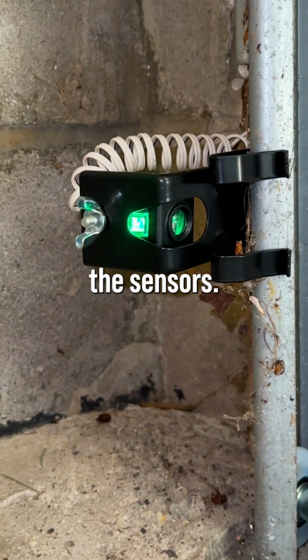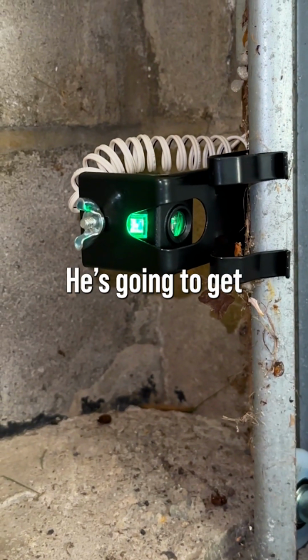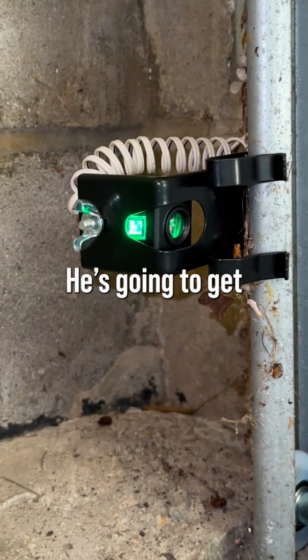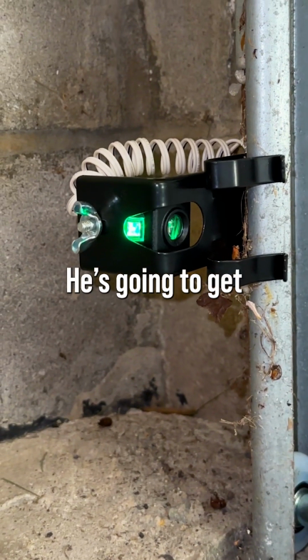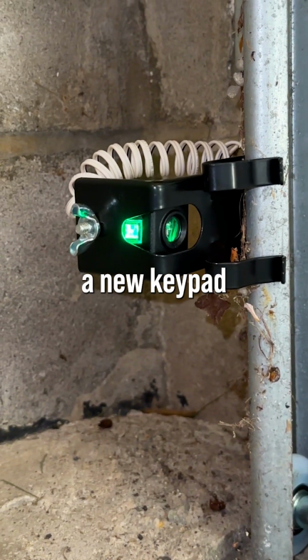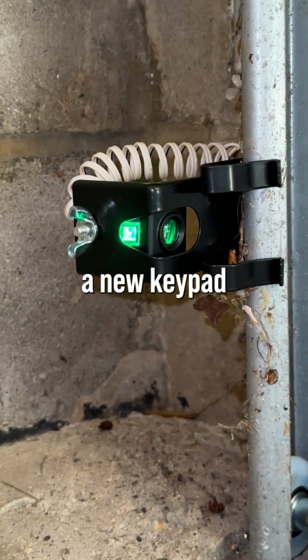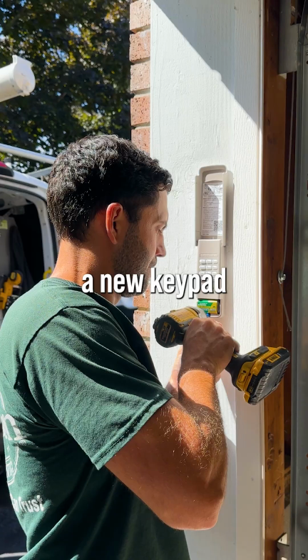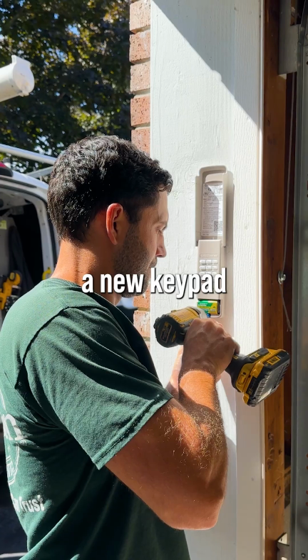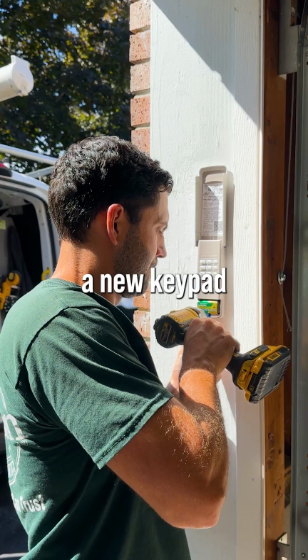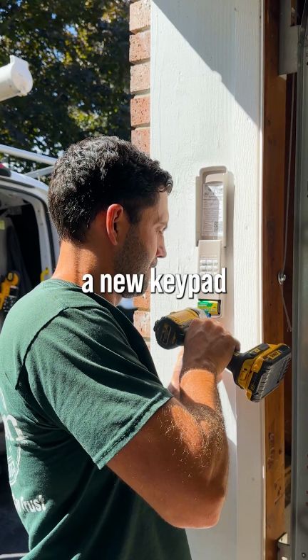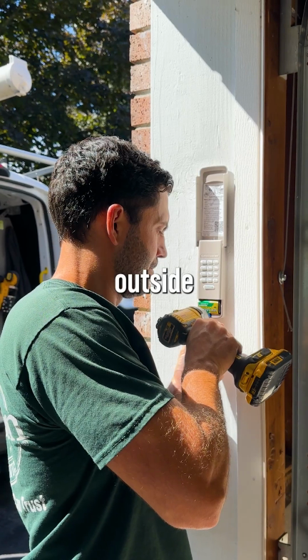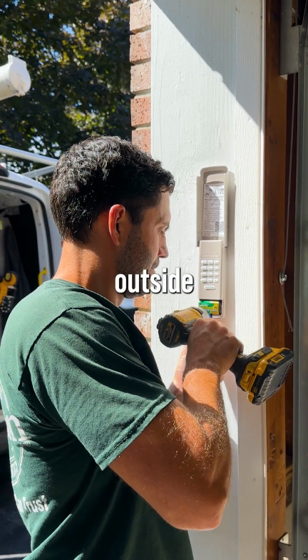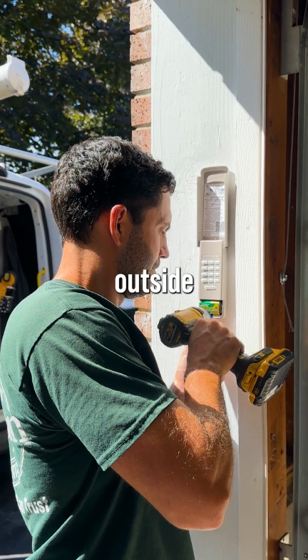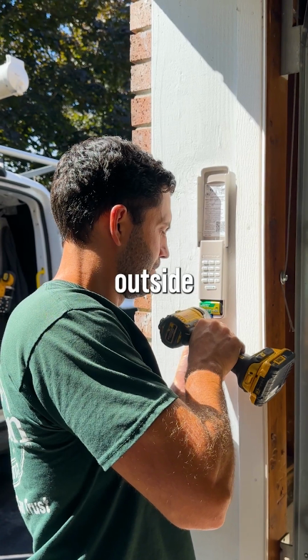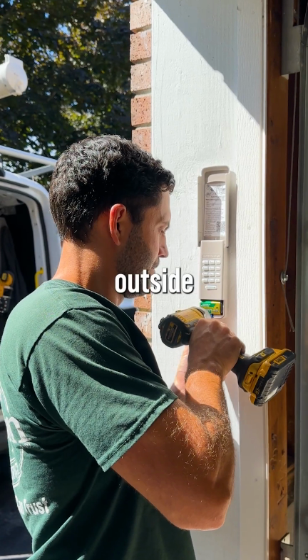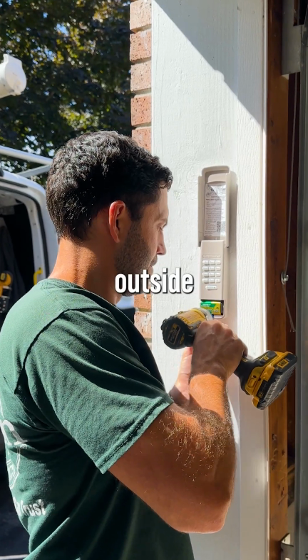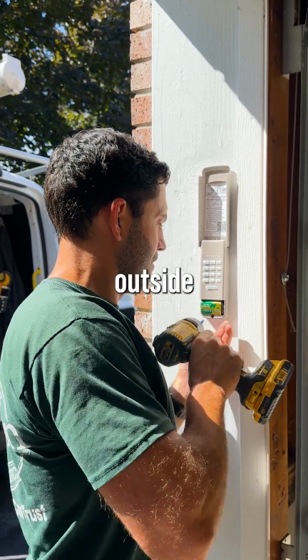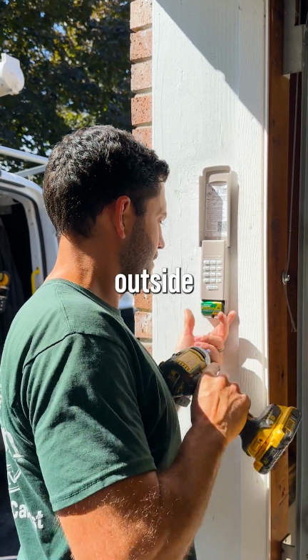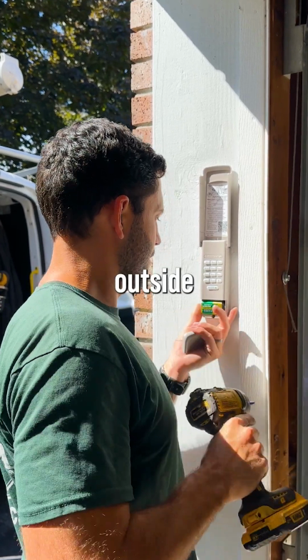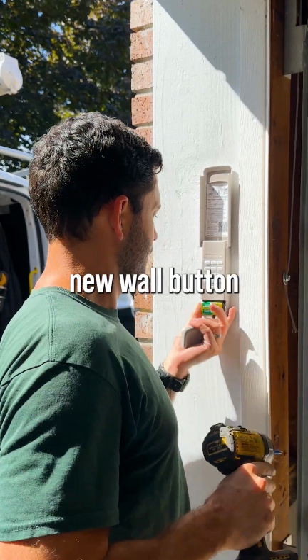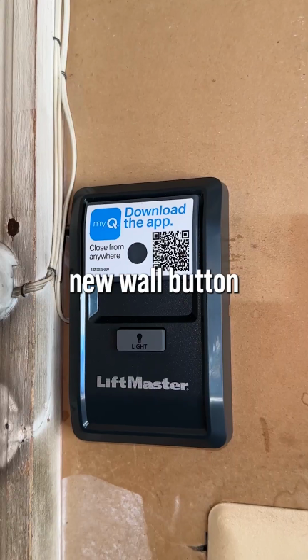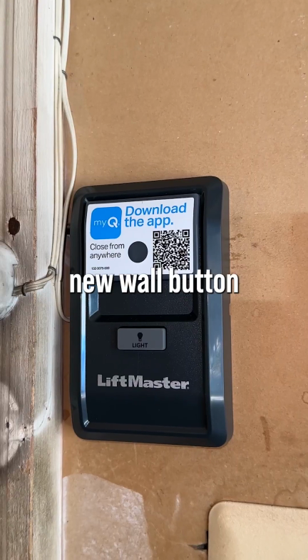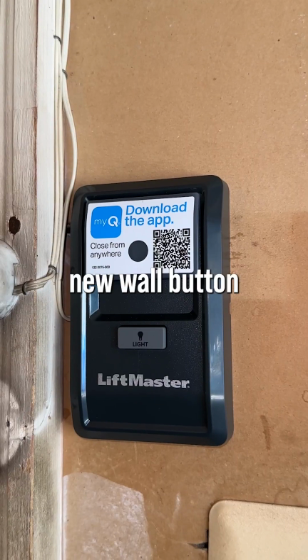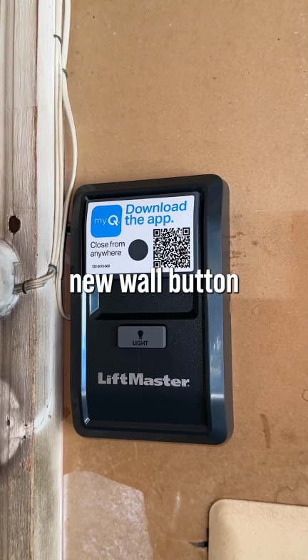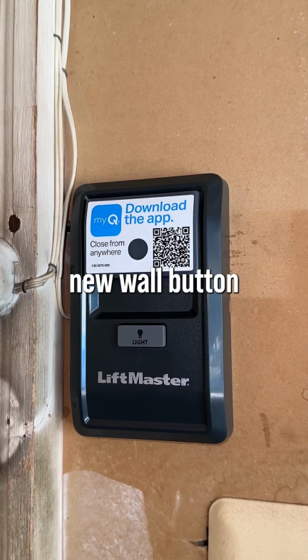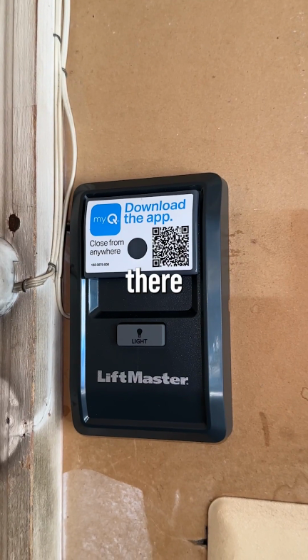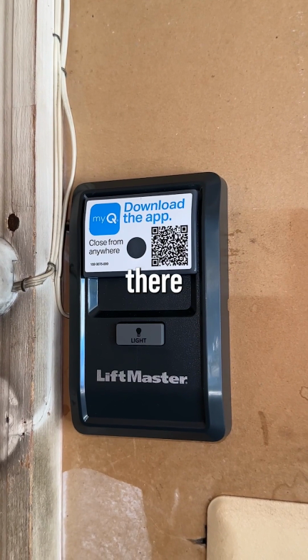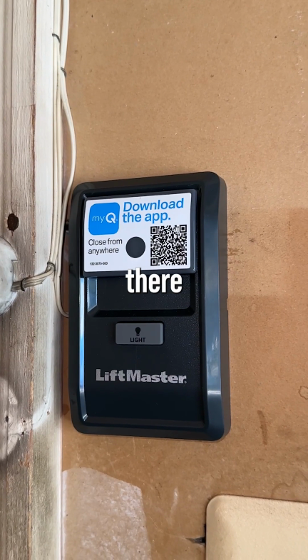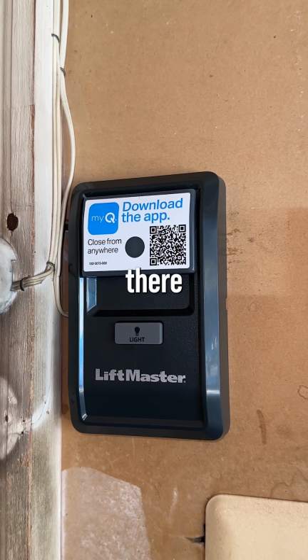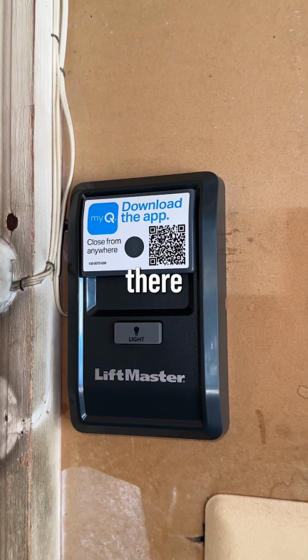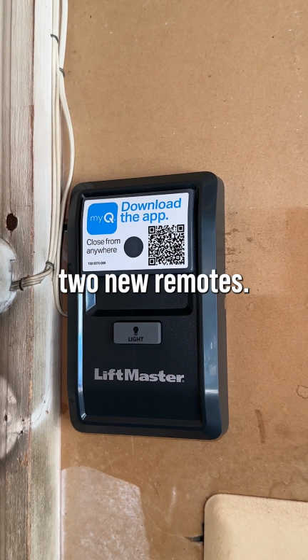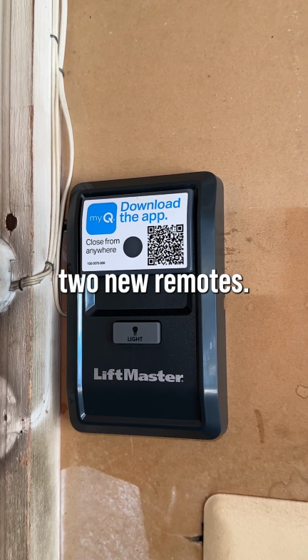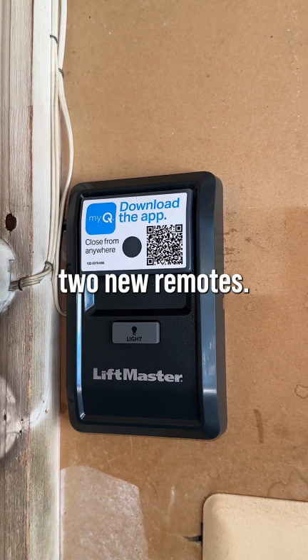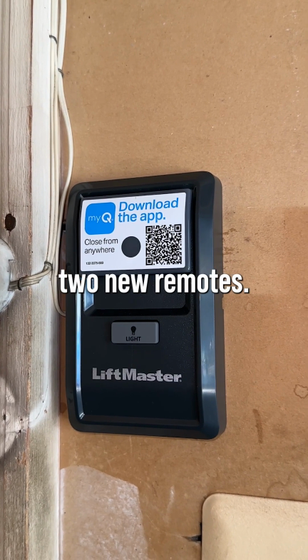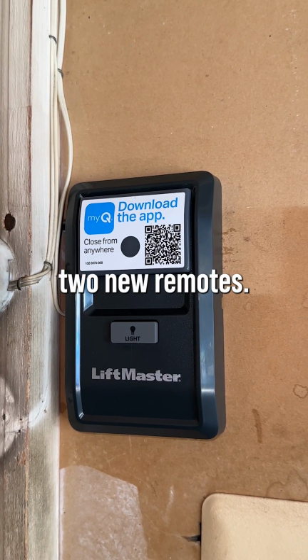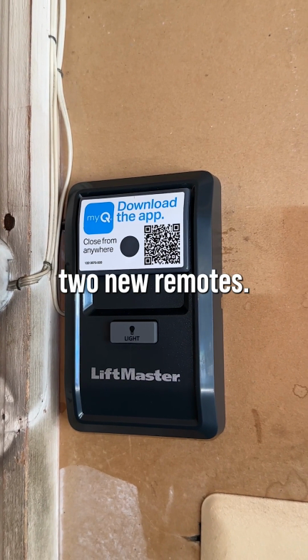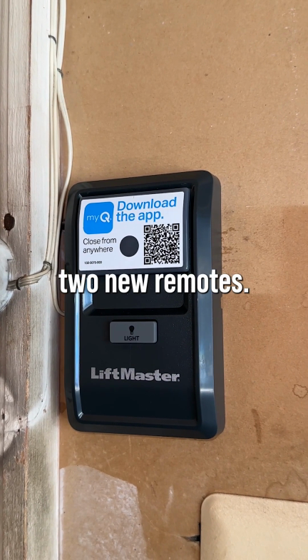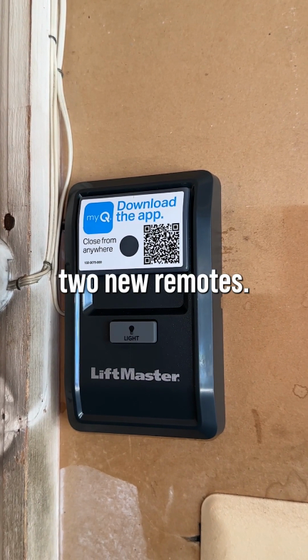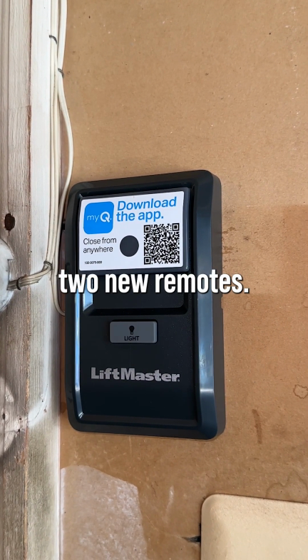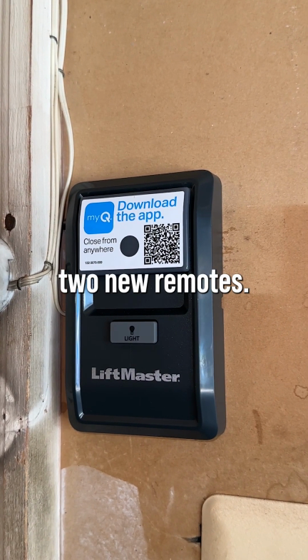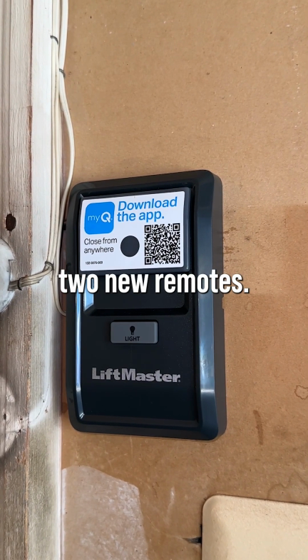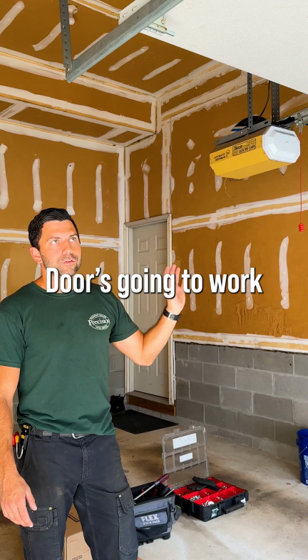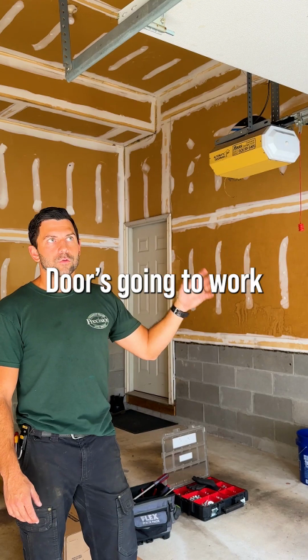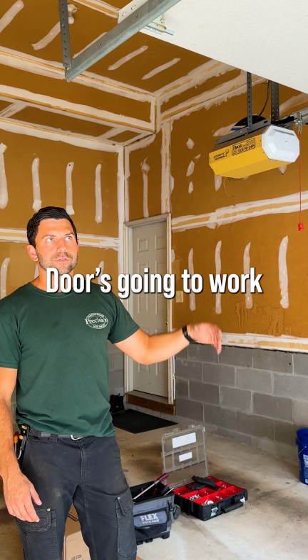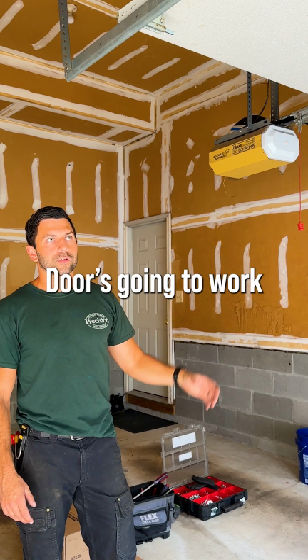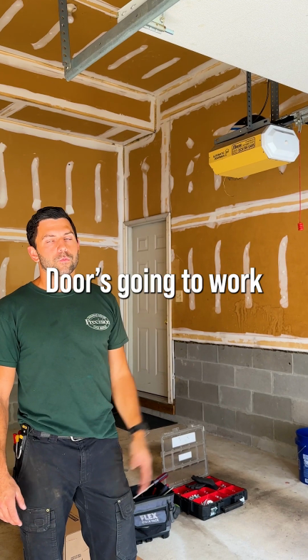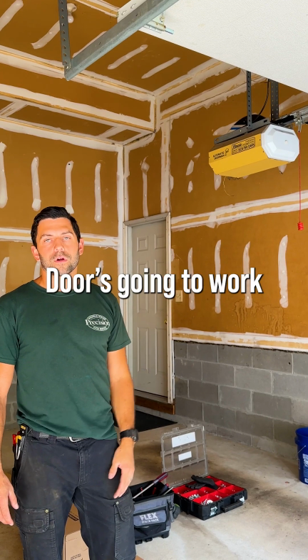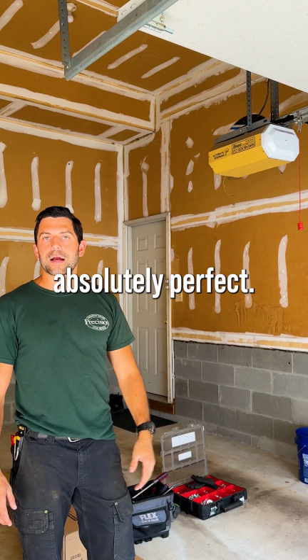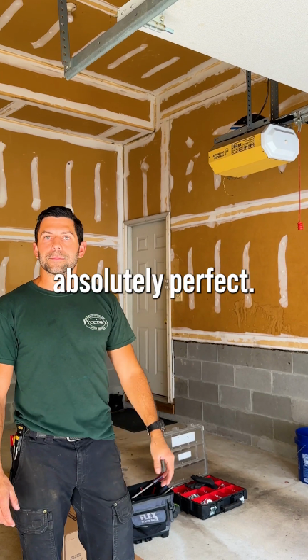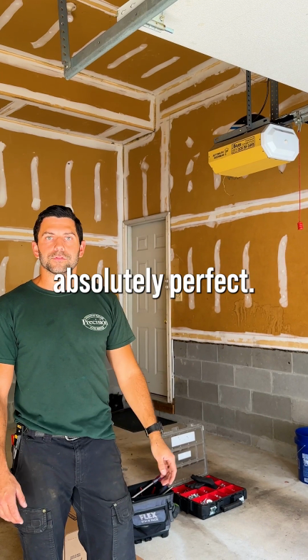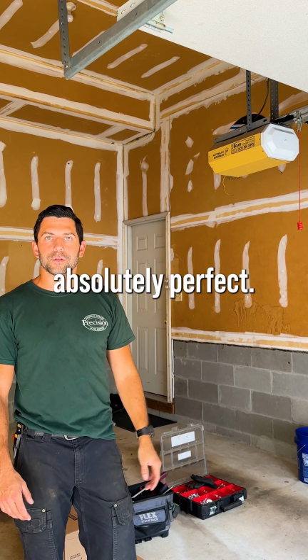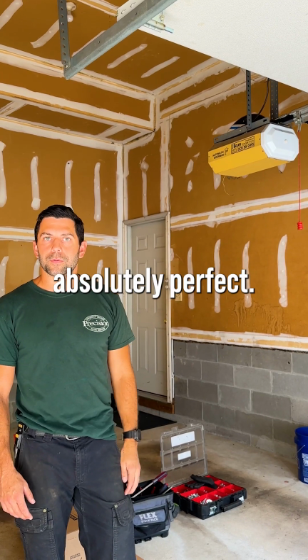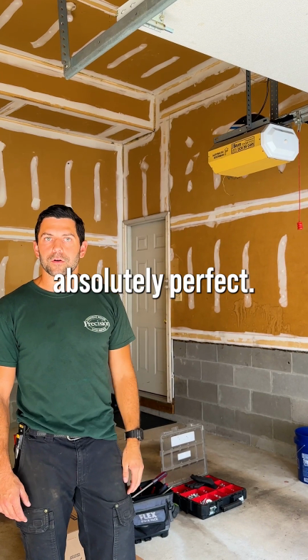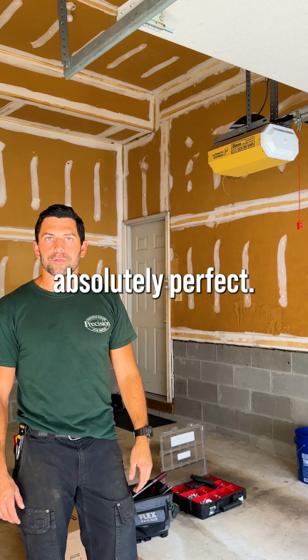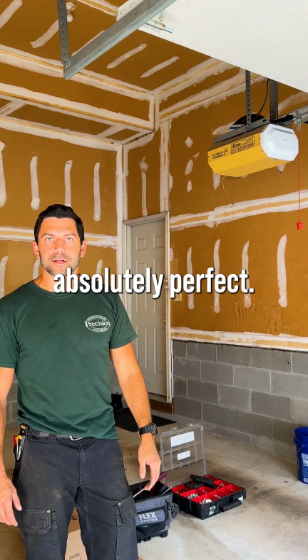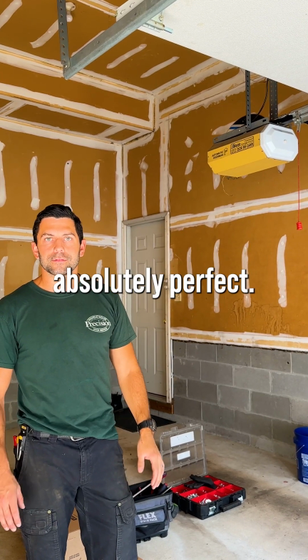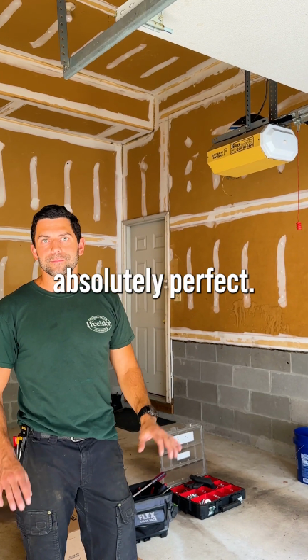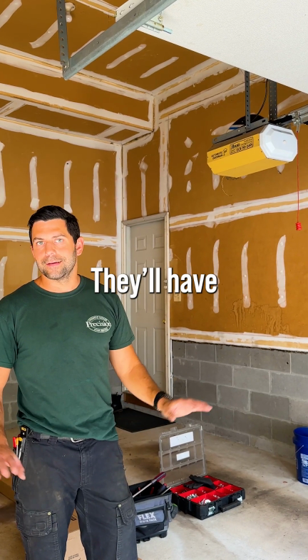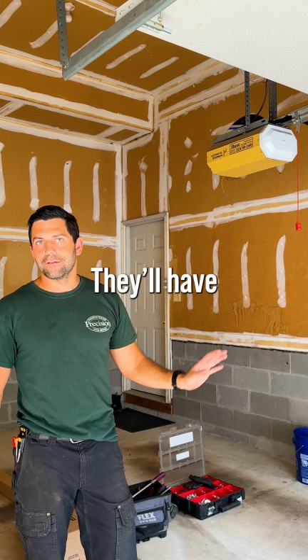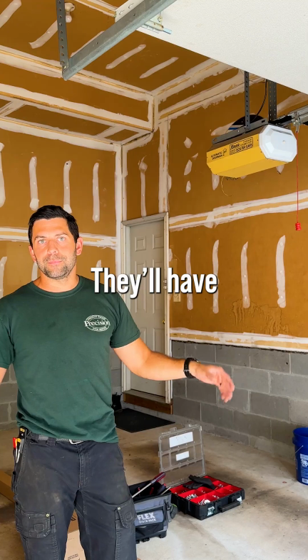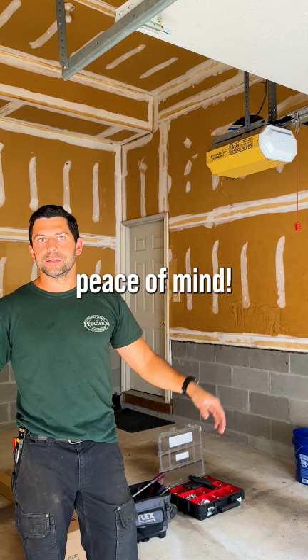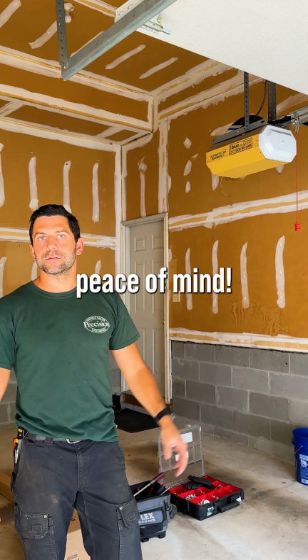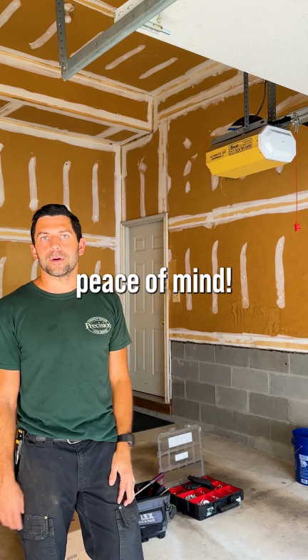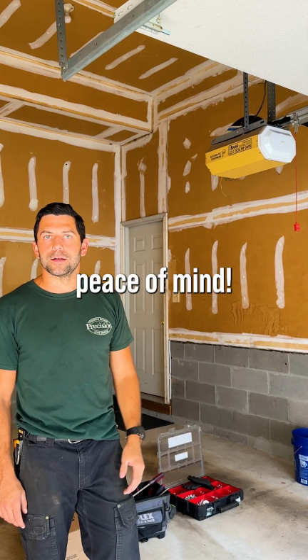He's going to get a new keypad outside, a new wall button, and two new remotes. The door's going to work absolutely perfect — peace of mind.